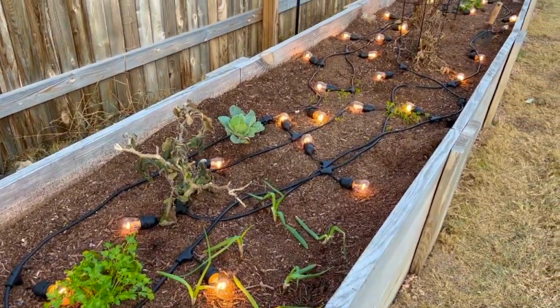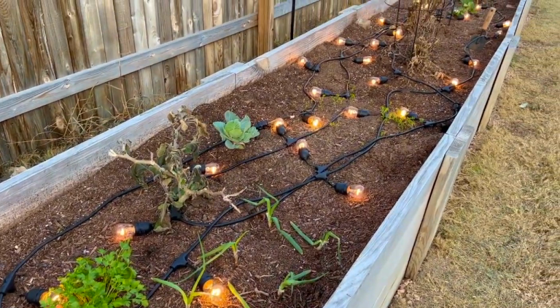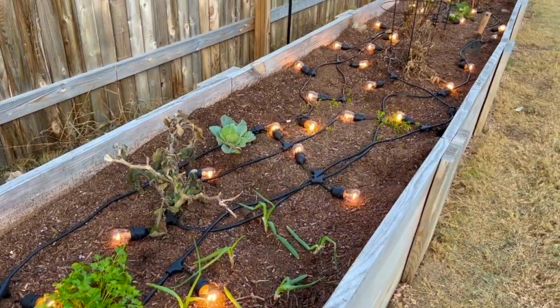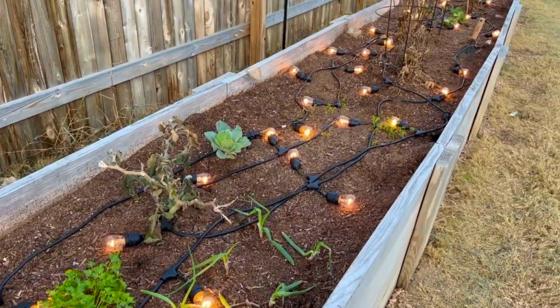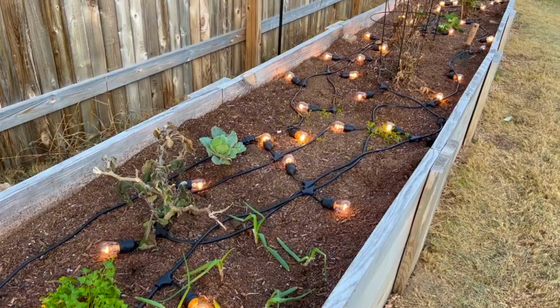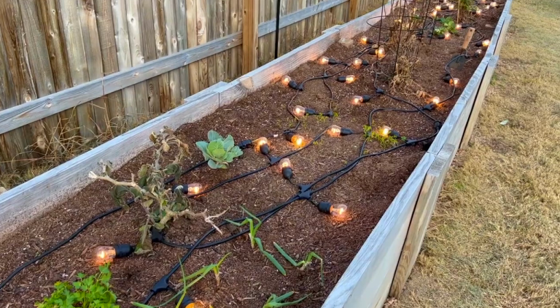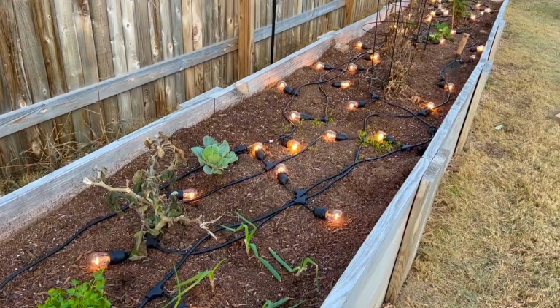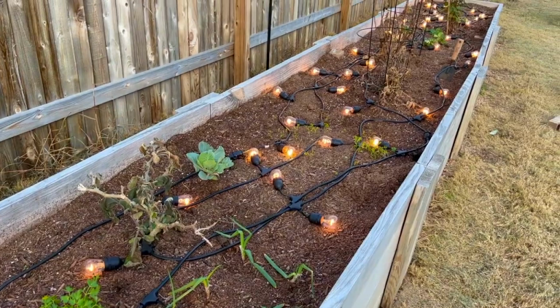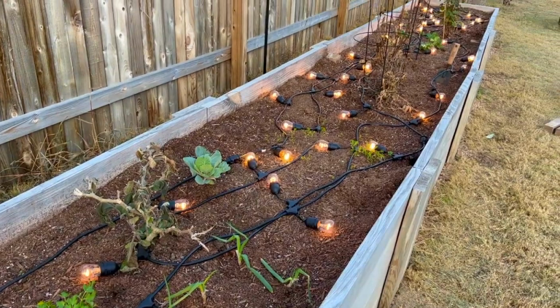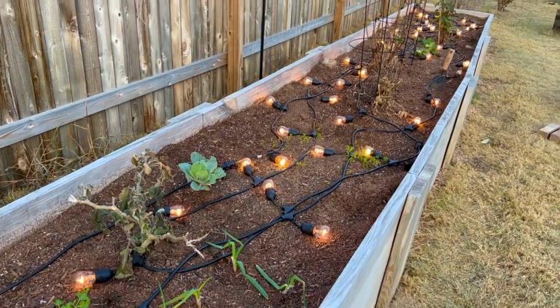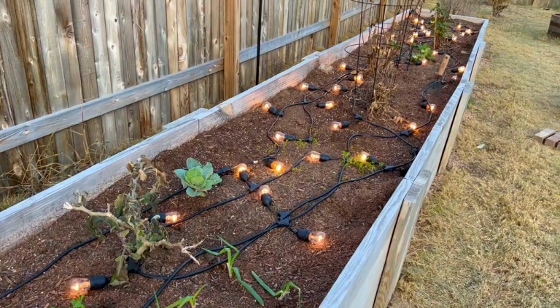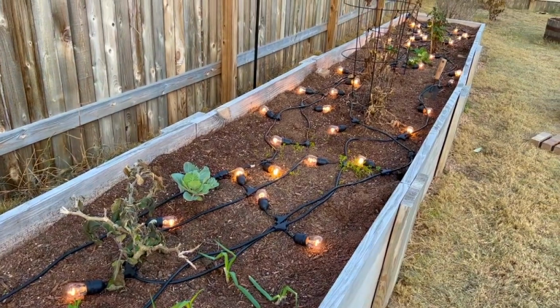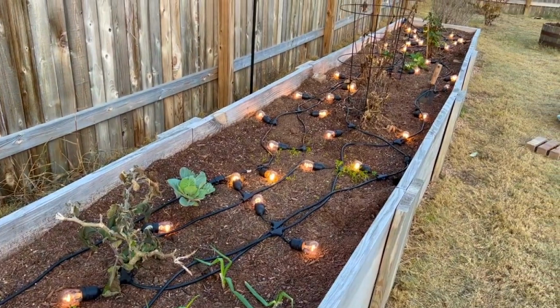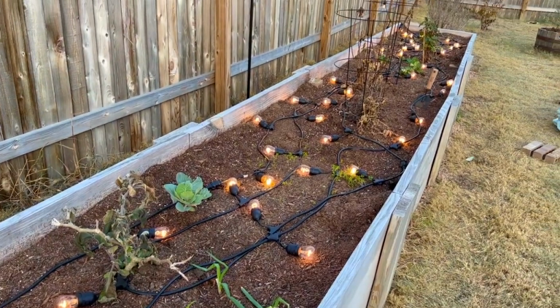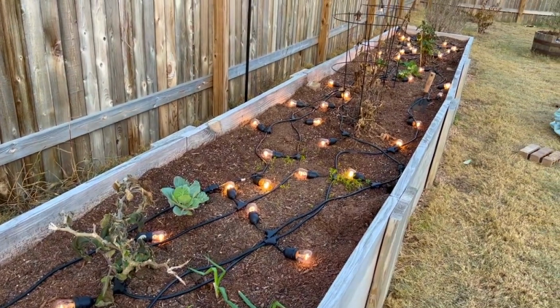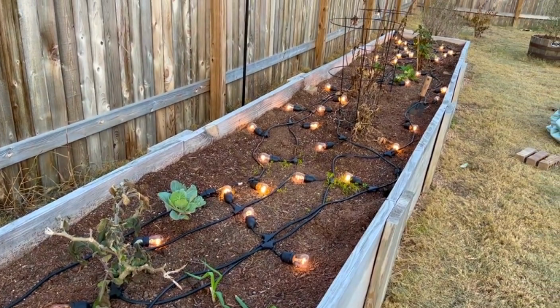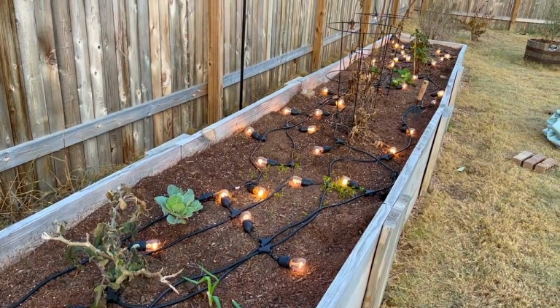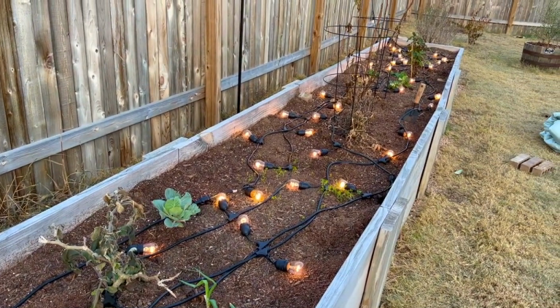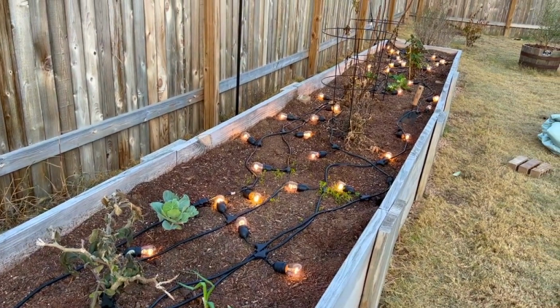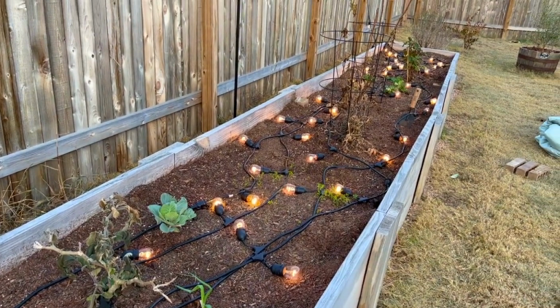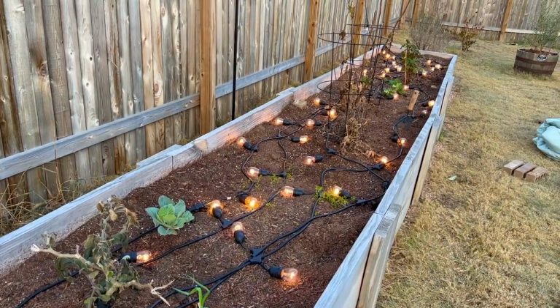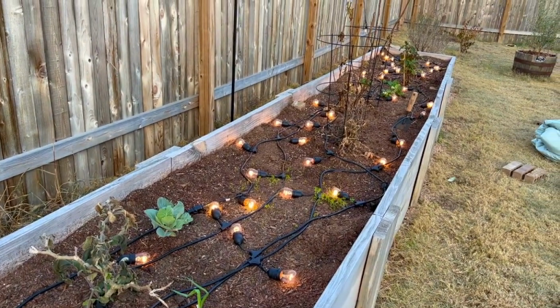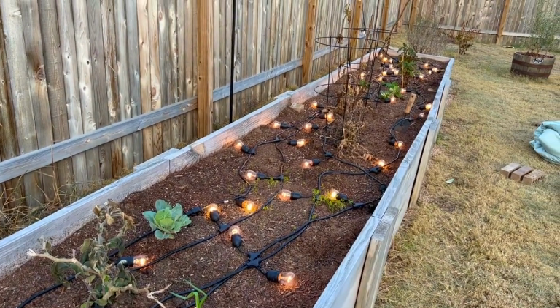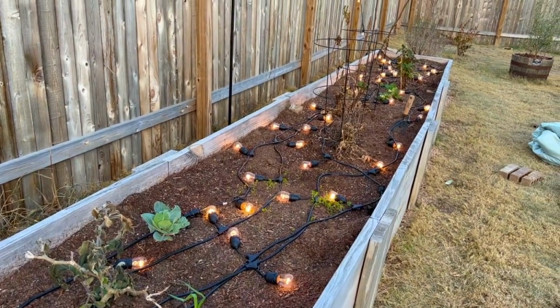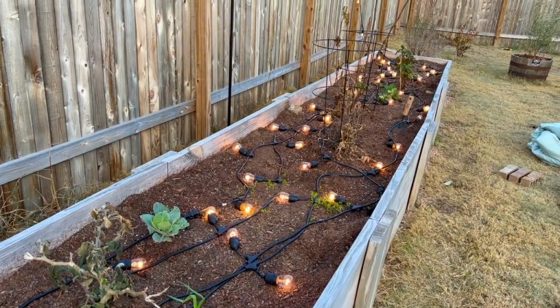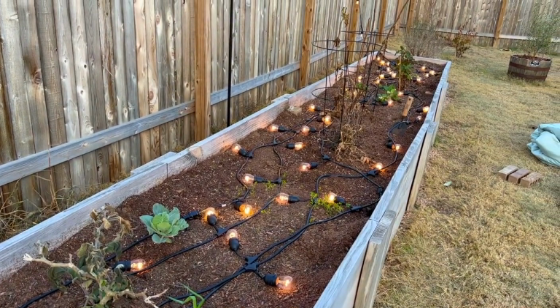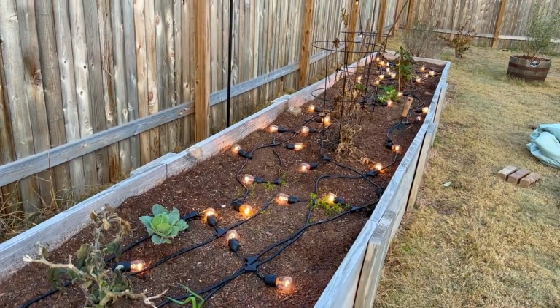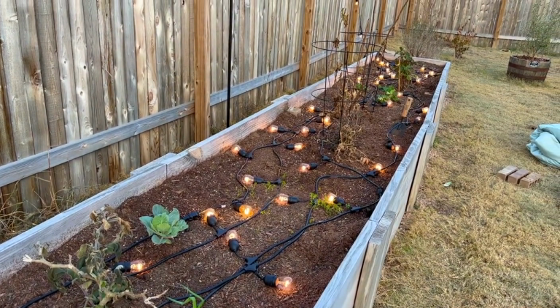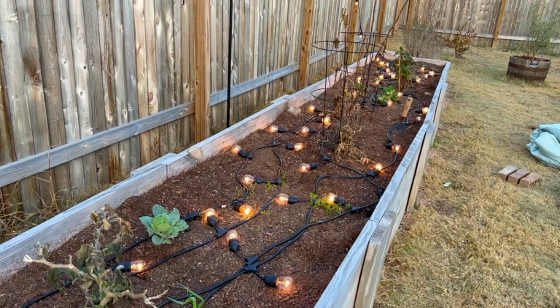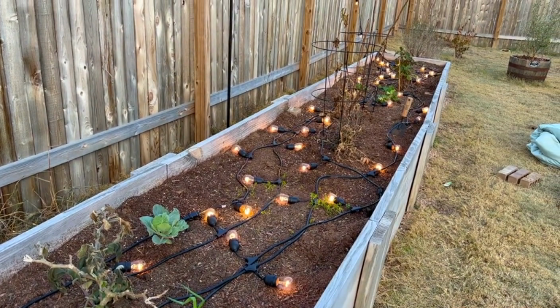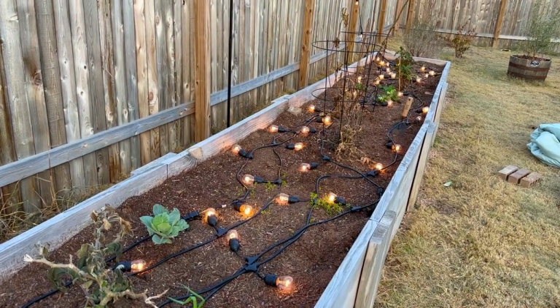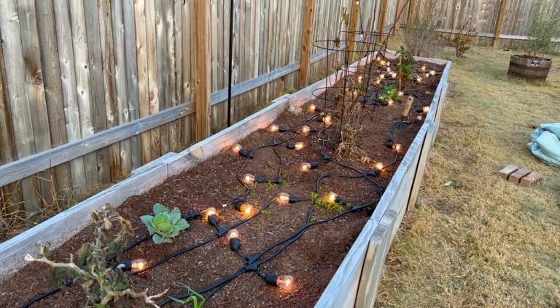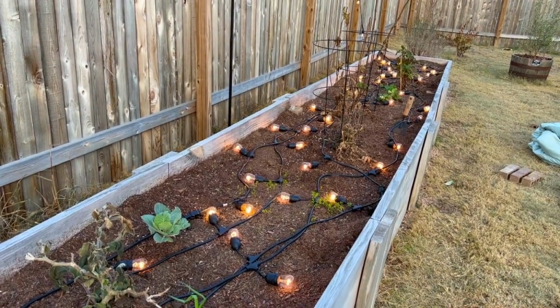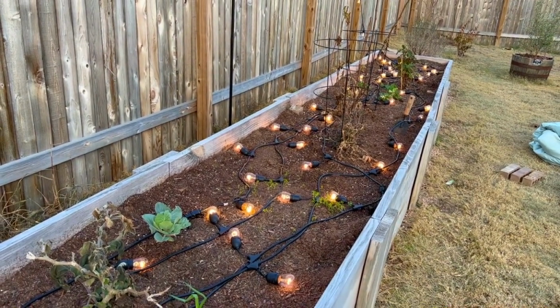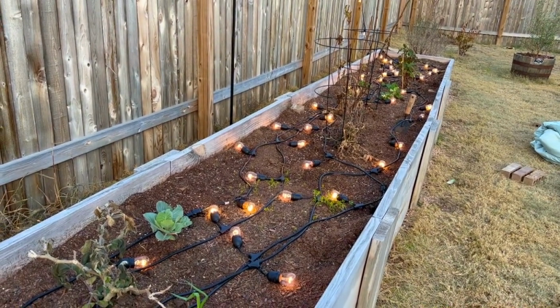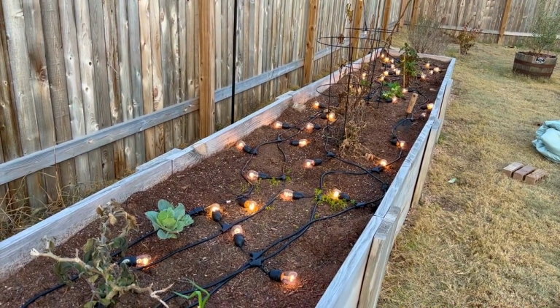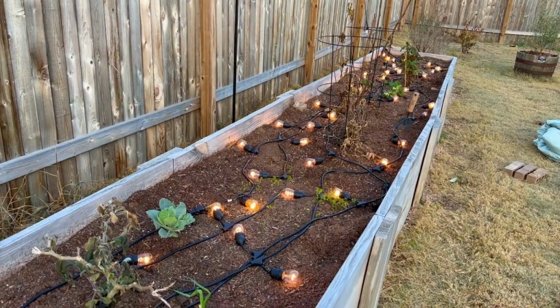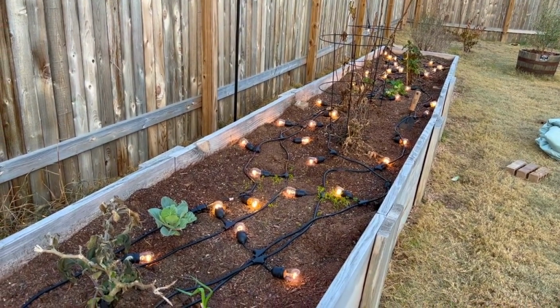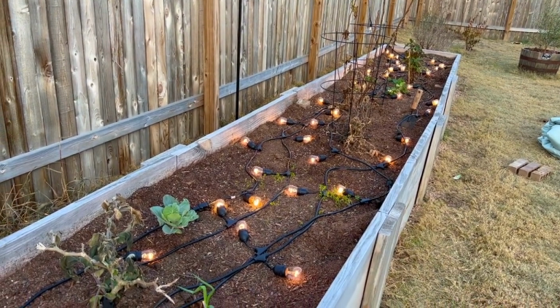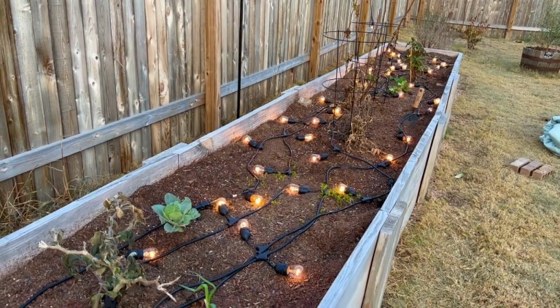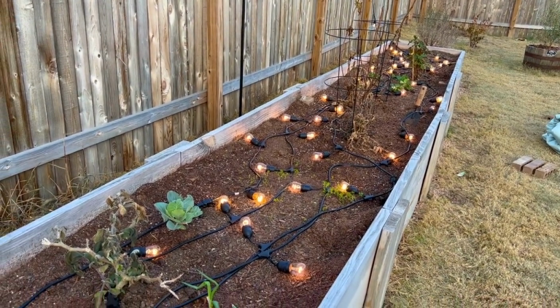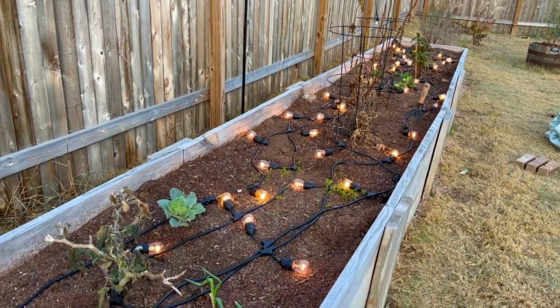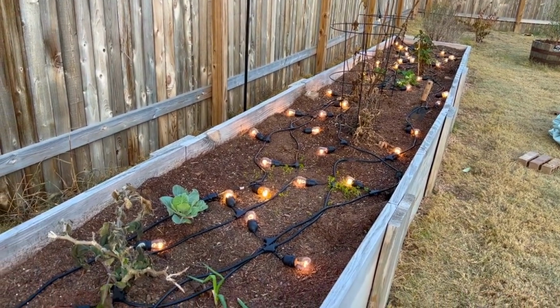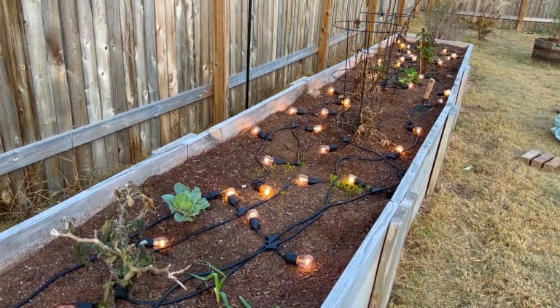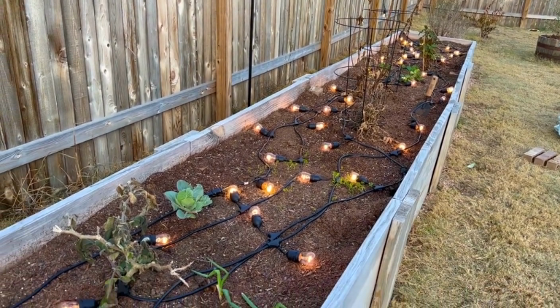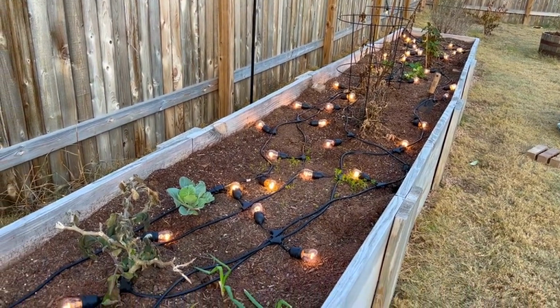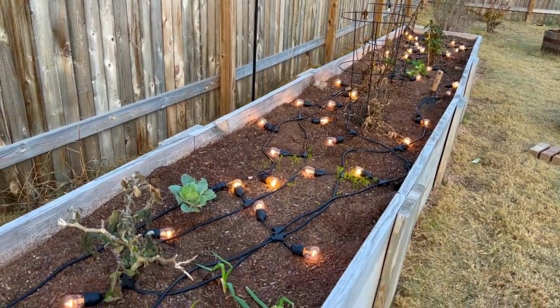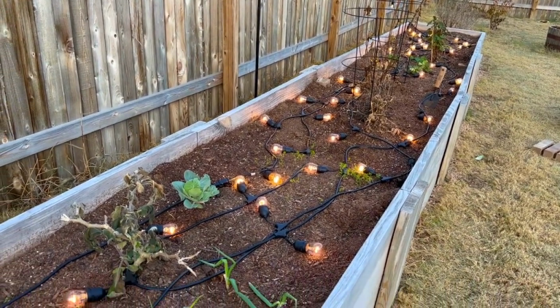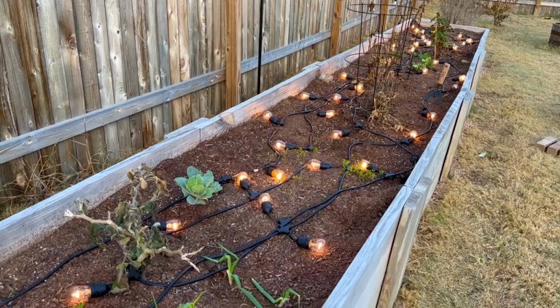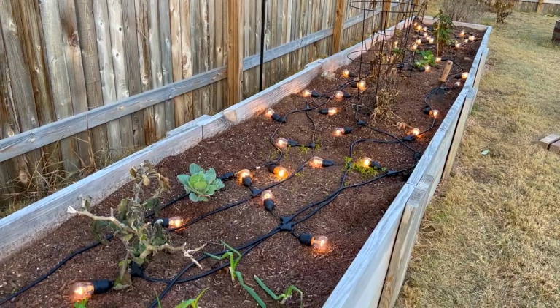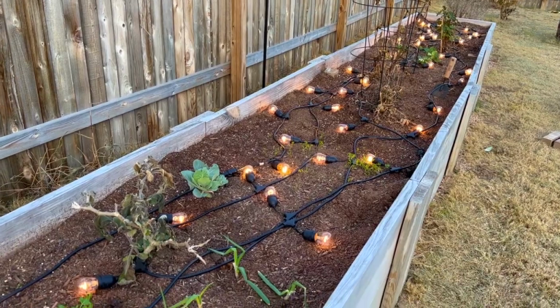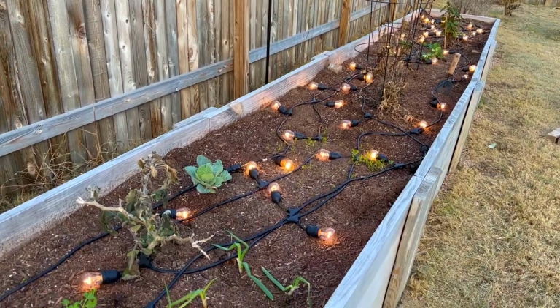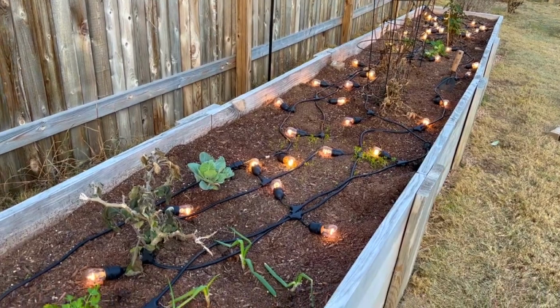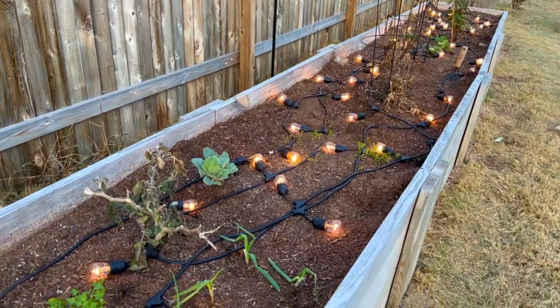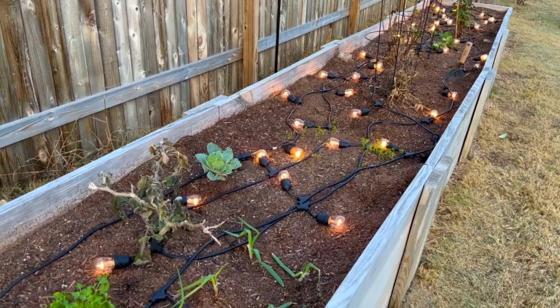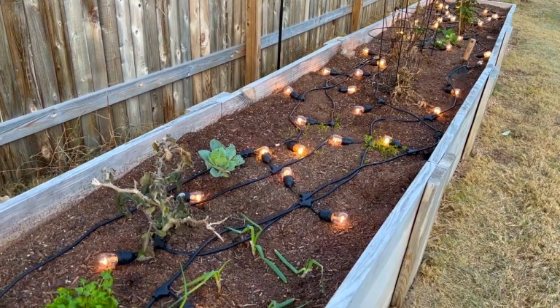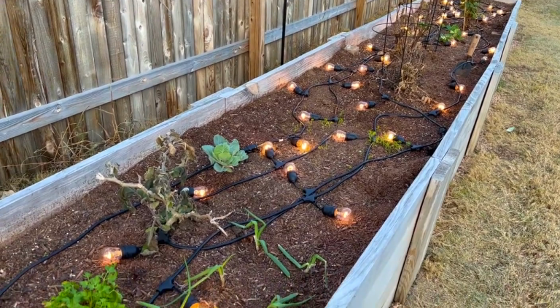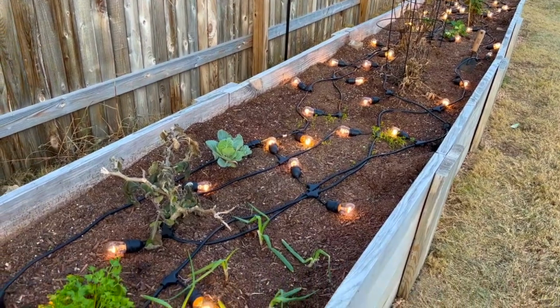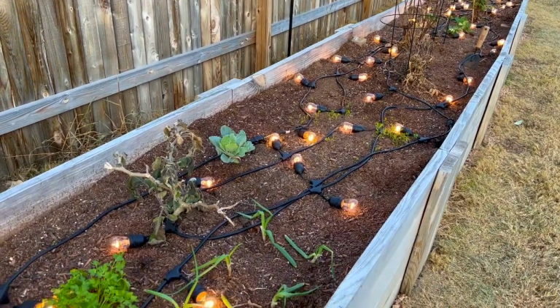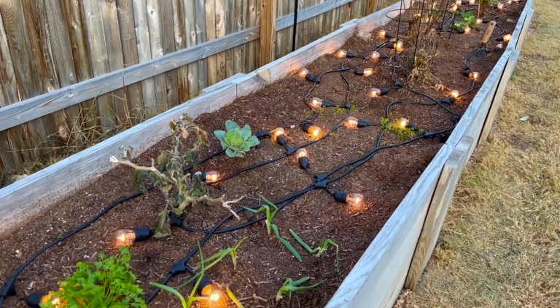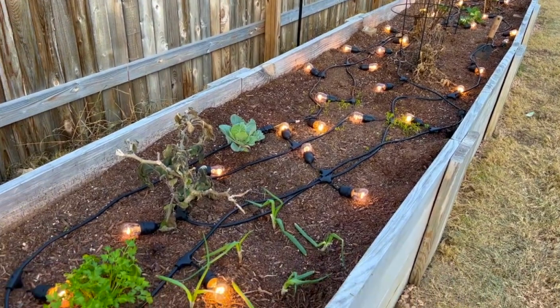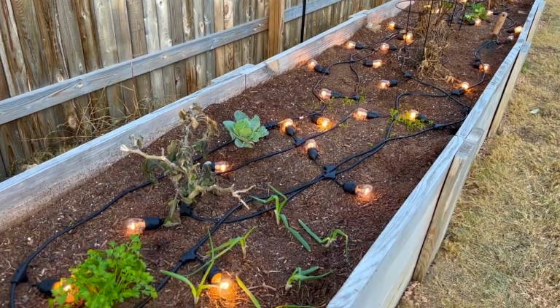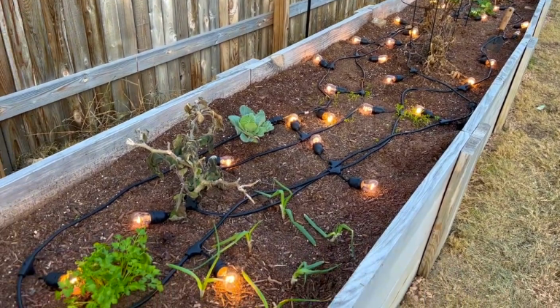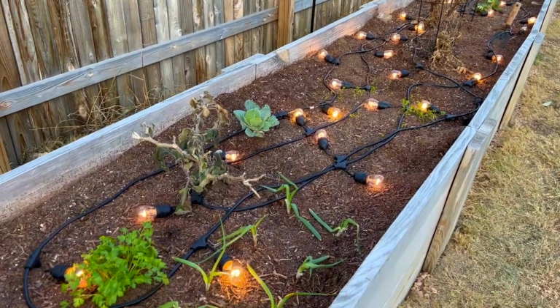I have this raised bed with a bunch of plants in it that I put comforters on before the deep freeze and used commercial grade string lights to provide some warmth.